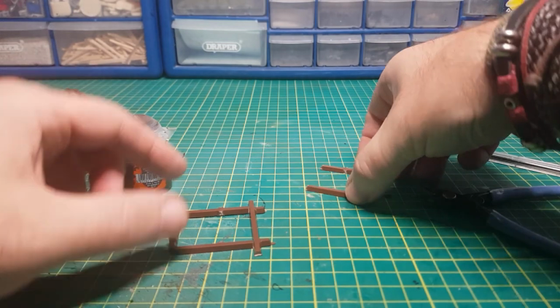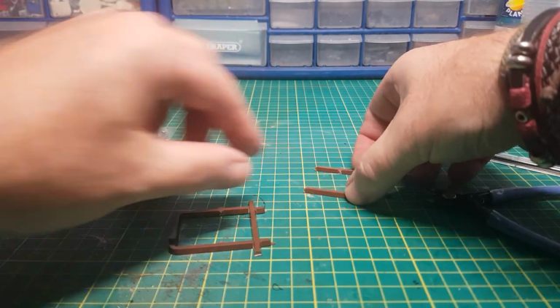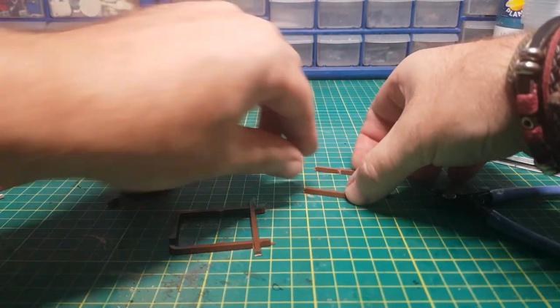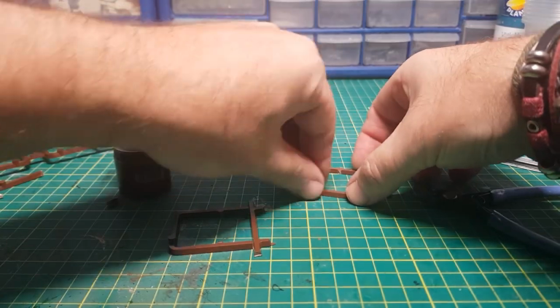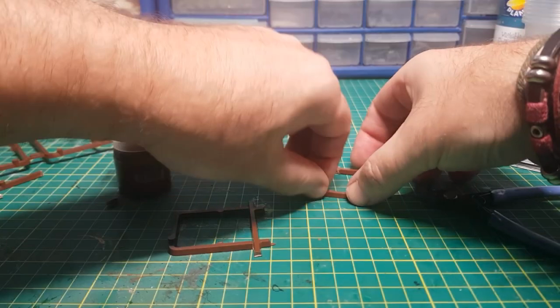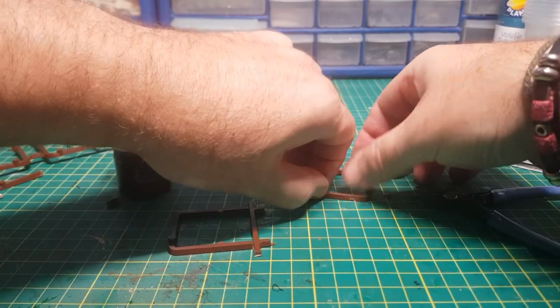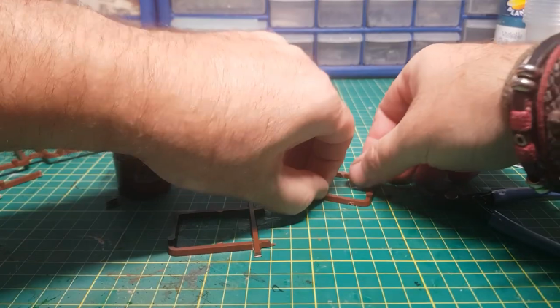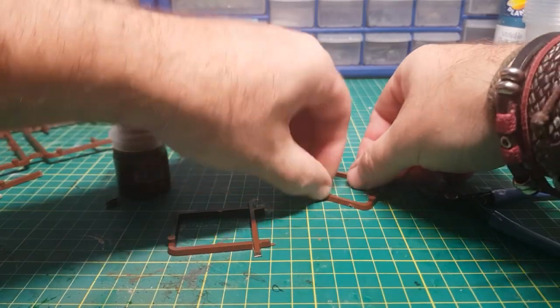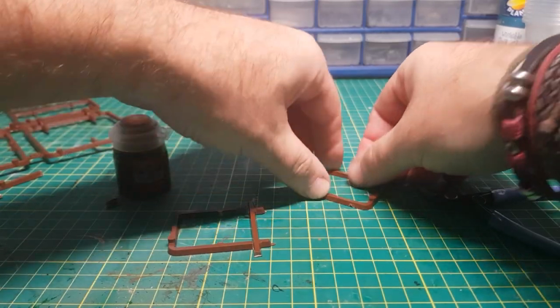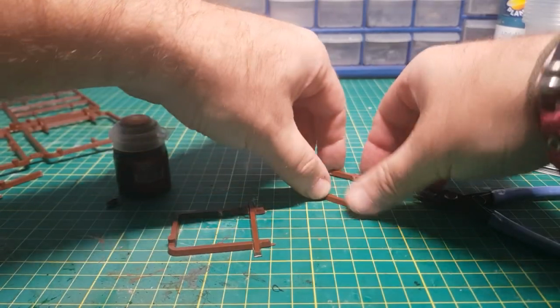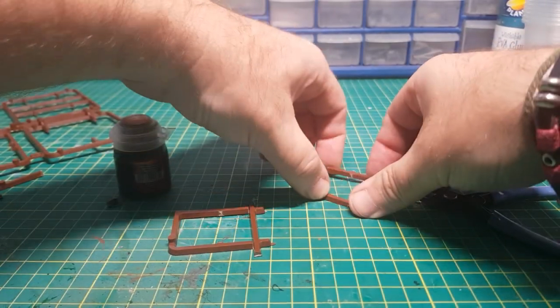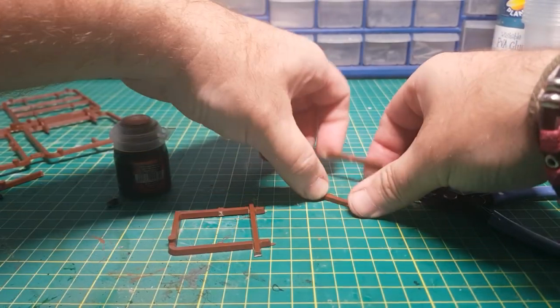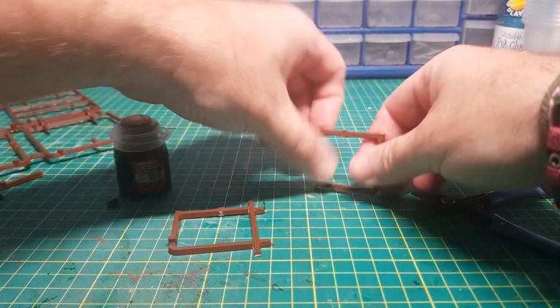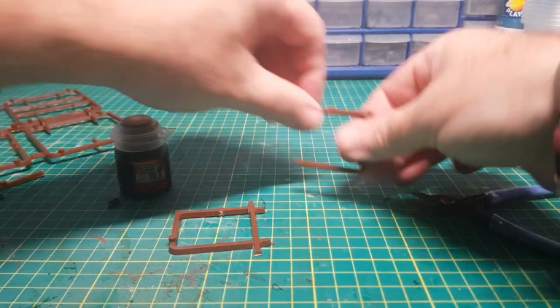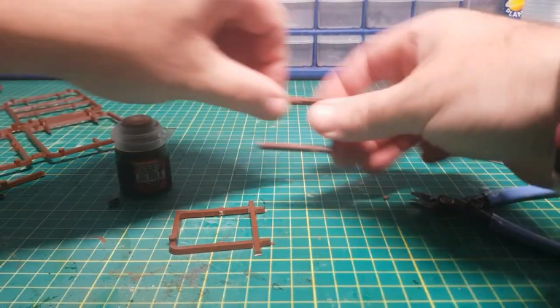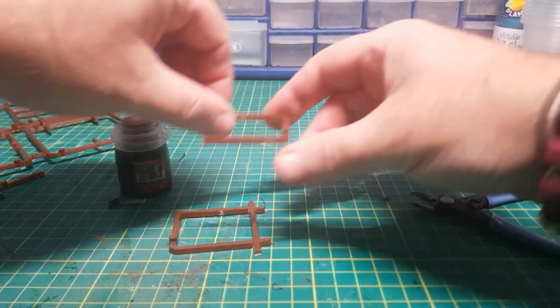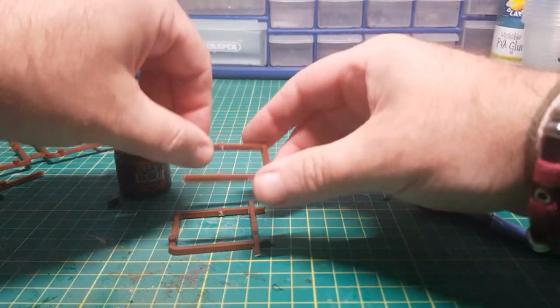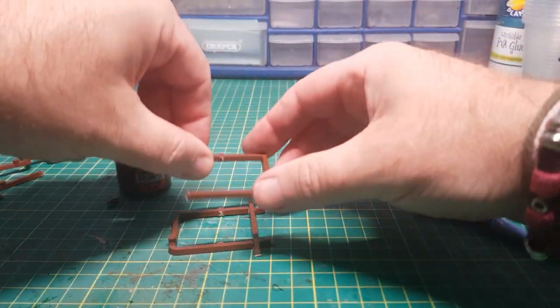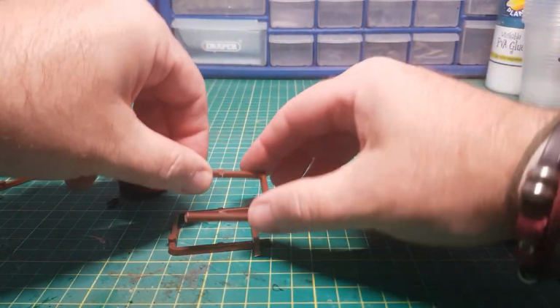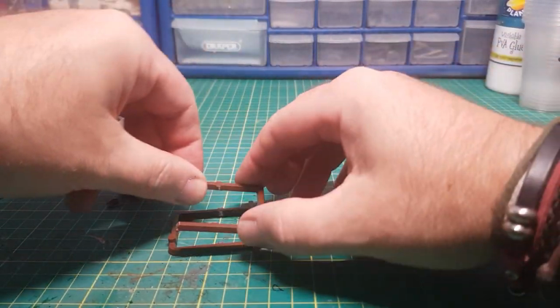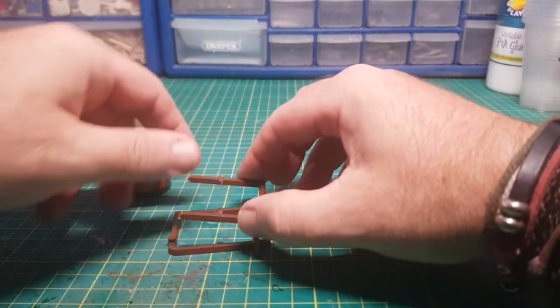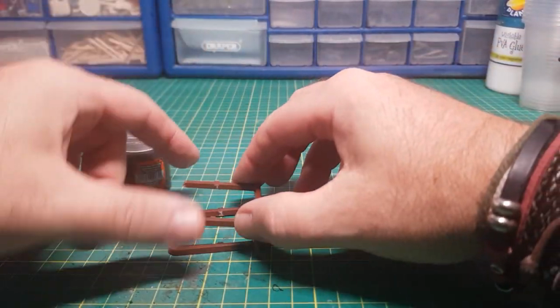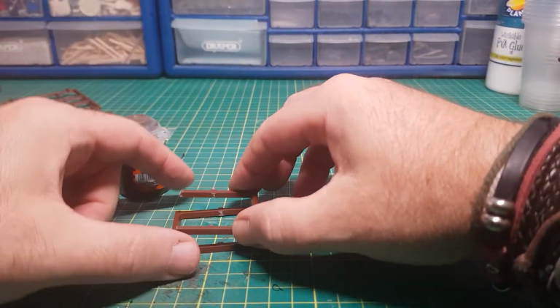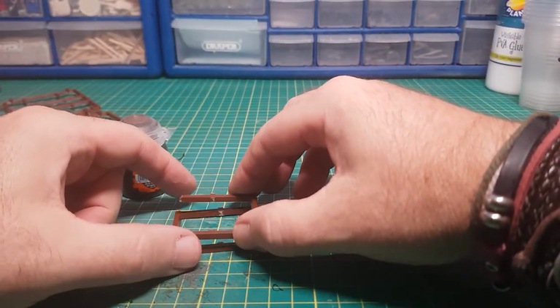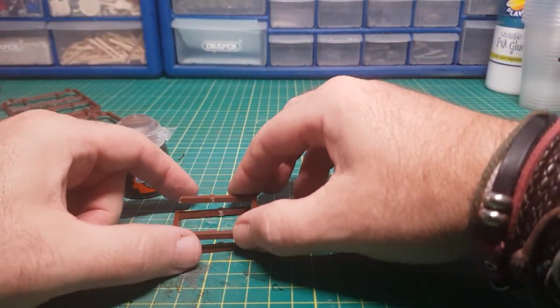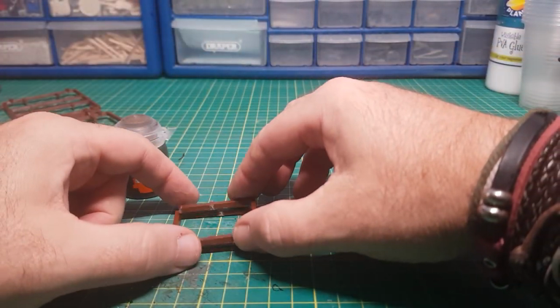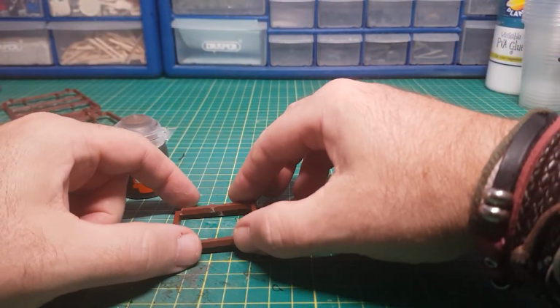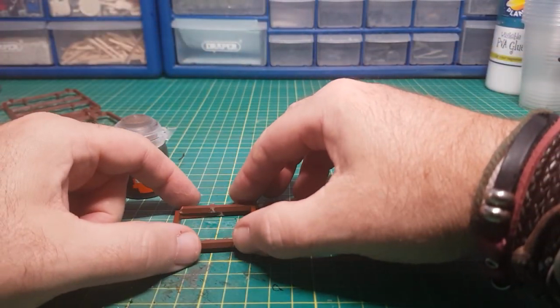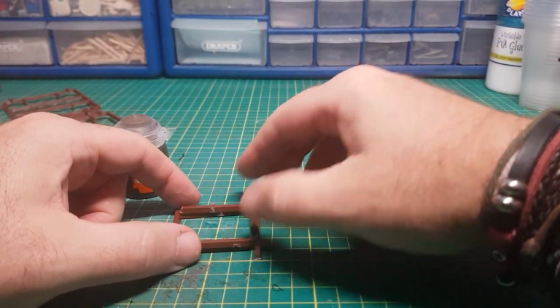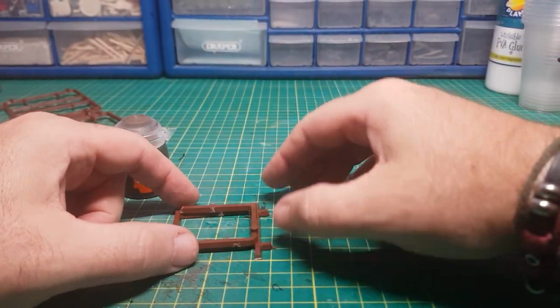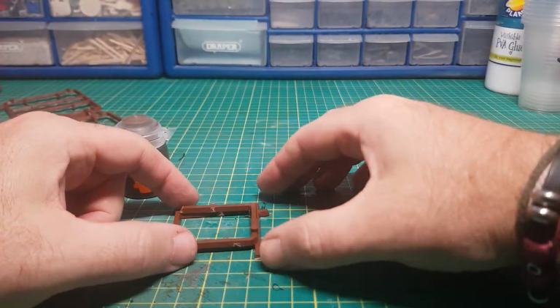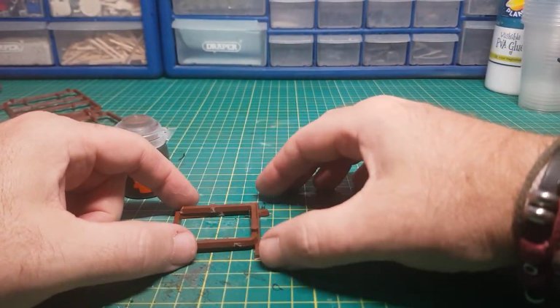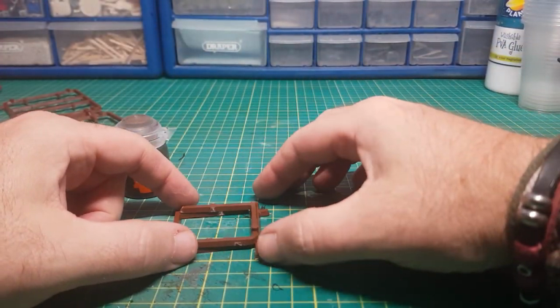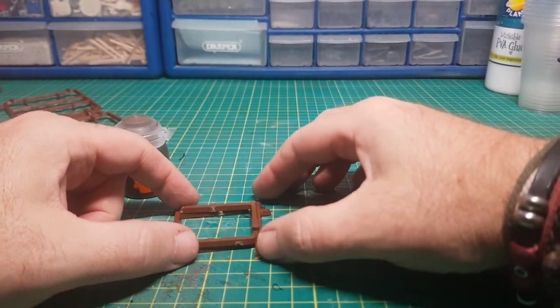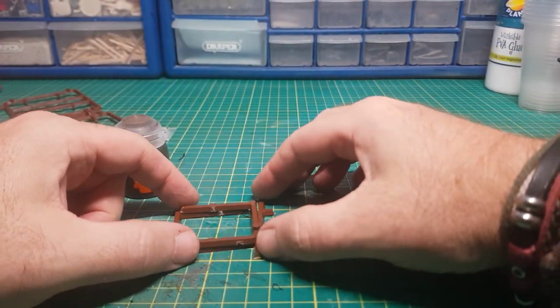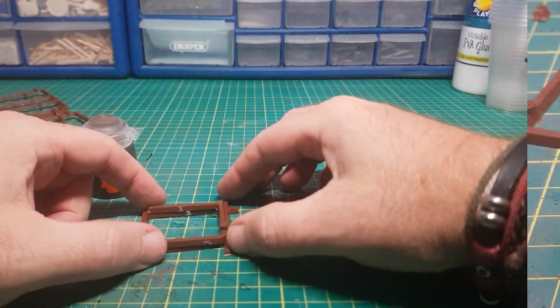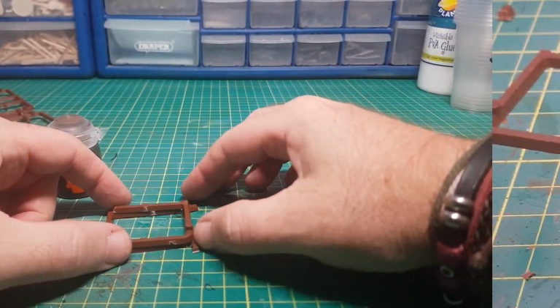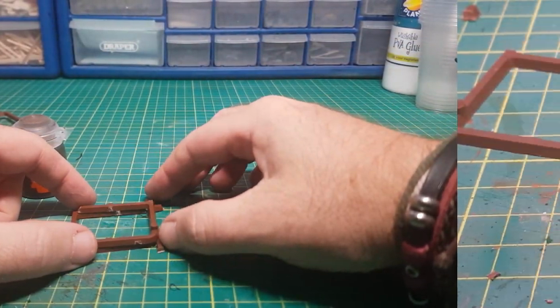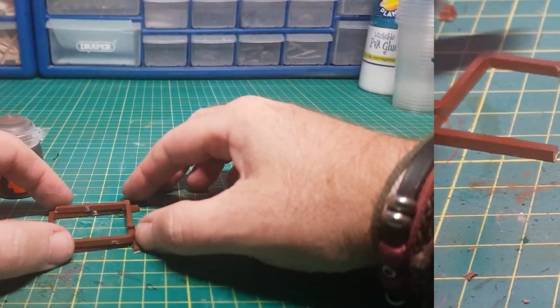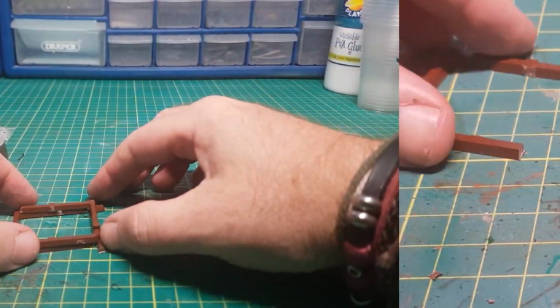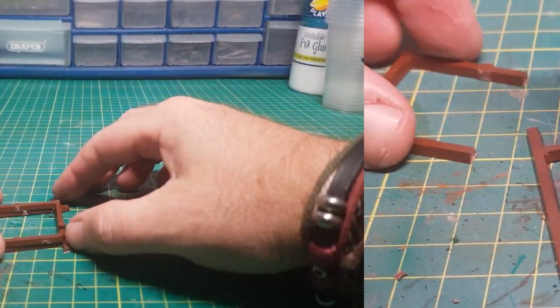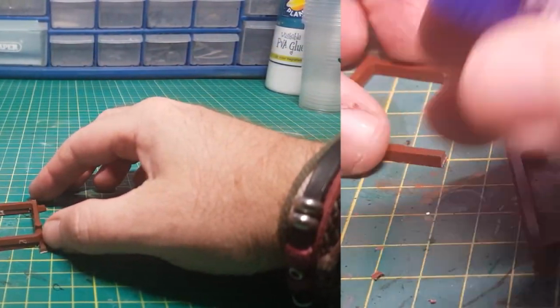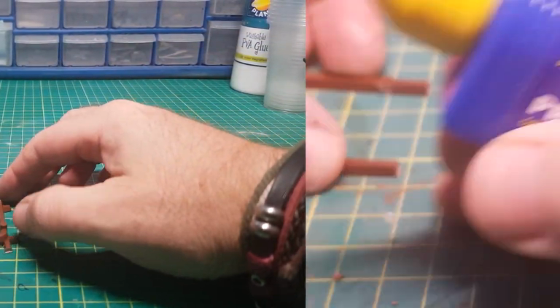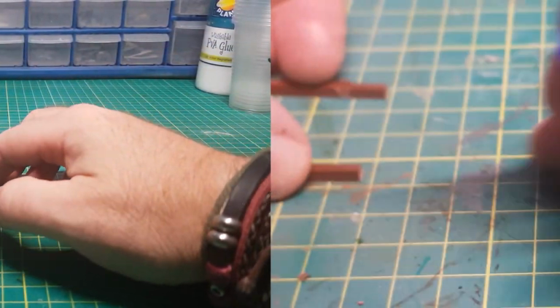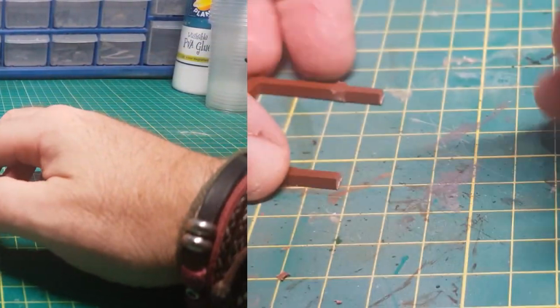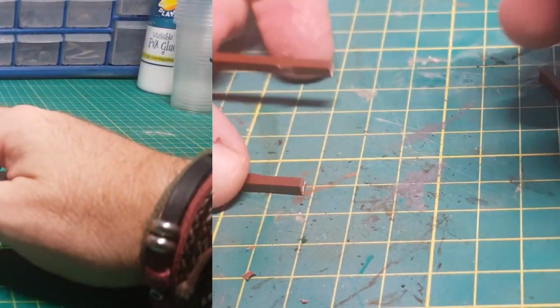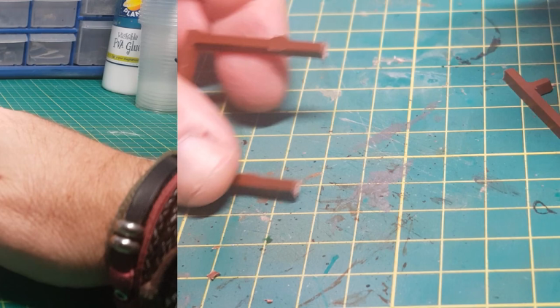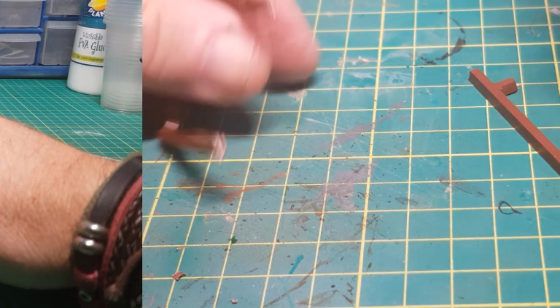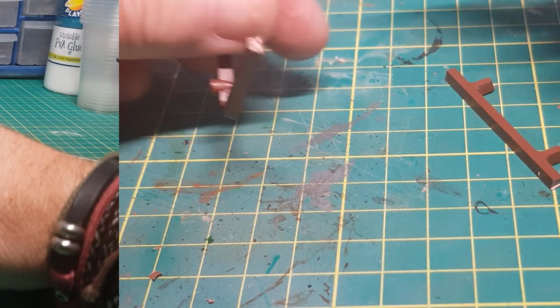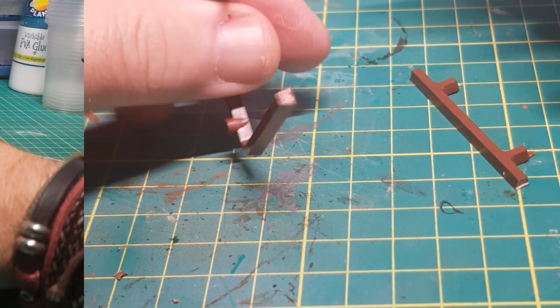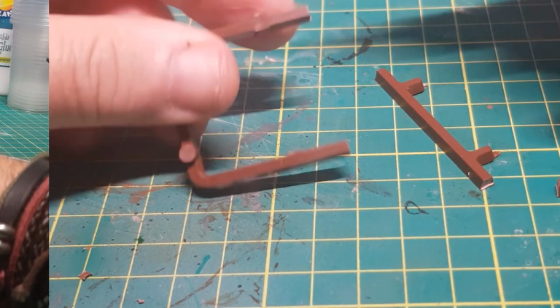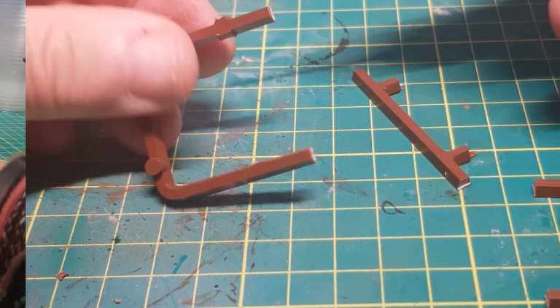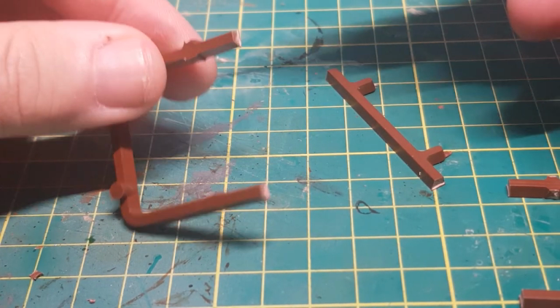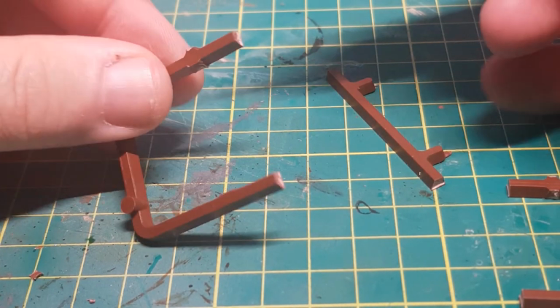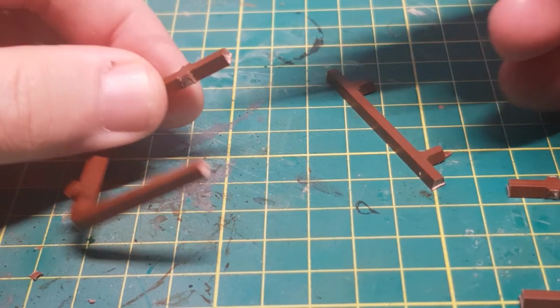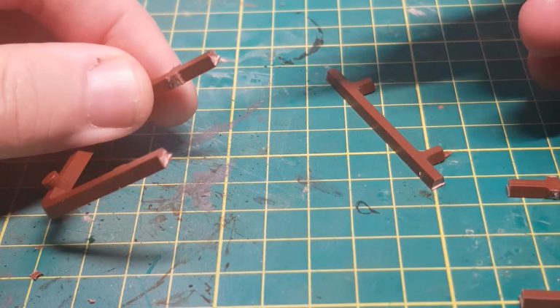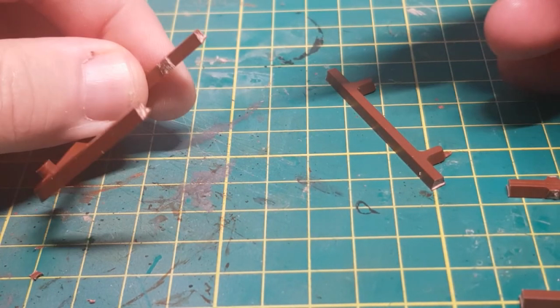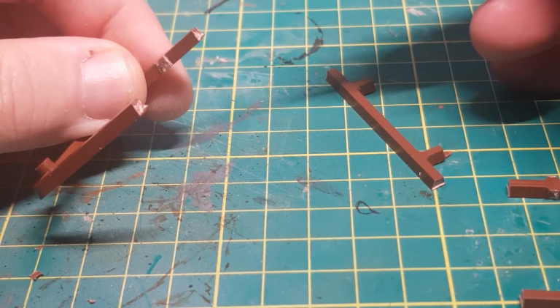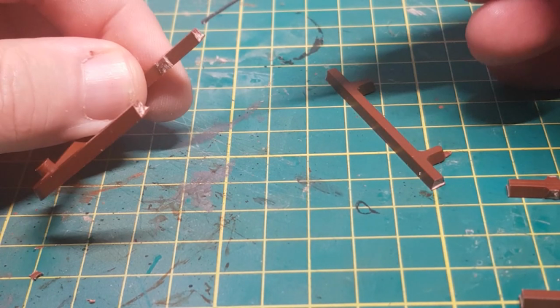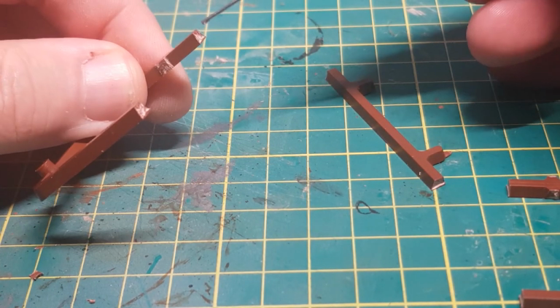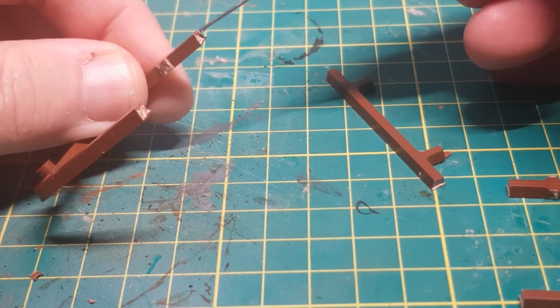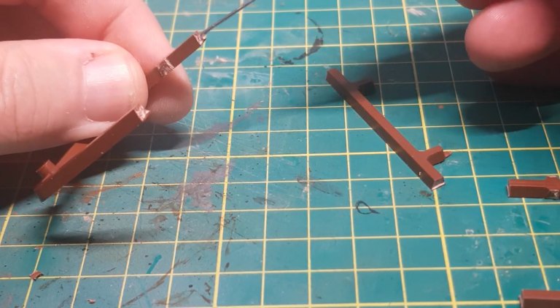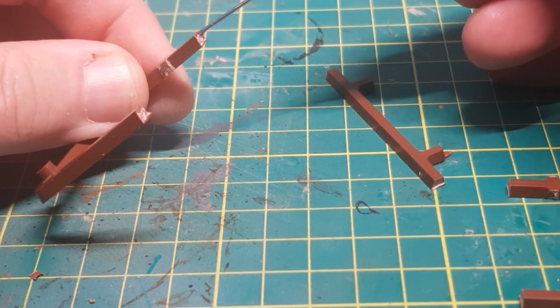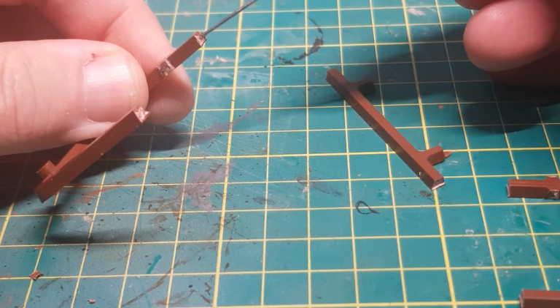As I'm only using the plastic sprues for this build I'm going to use the plastic cement, as that has a stronger bond and once dried seems to be better than superglue.